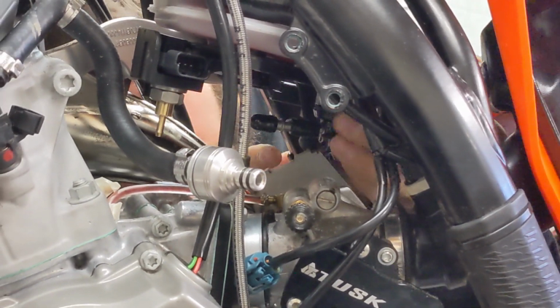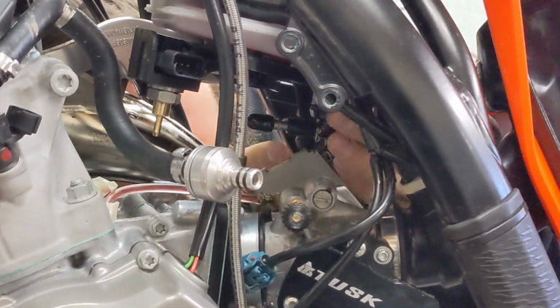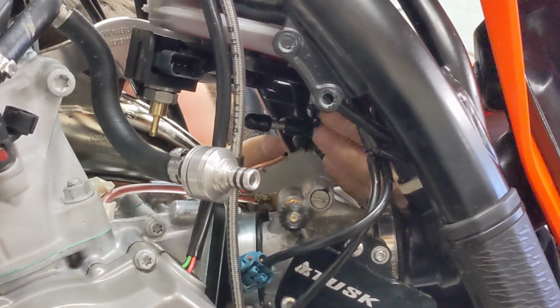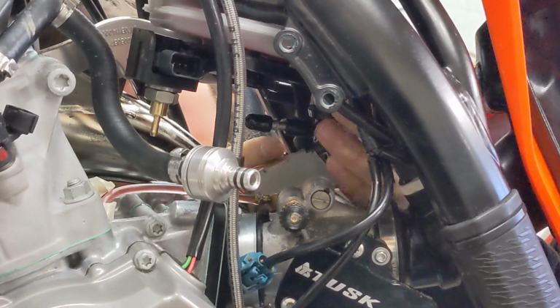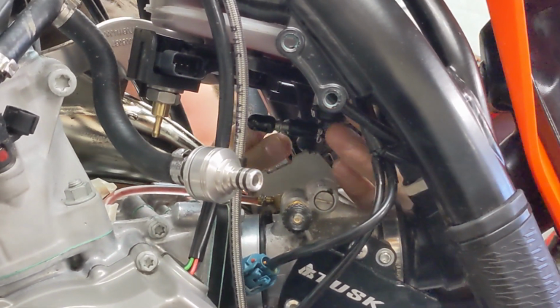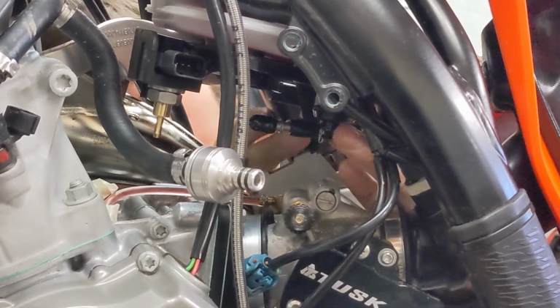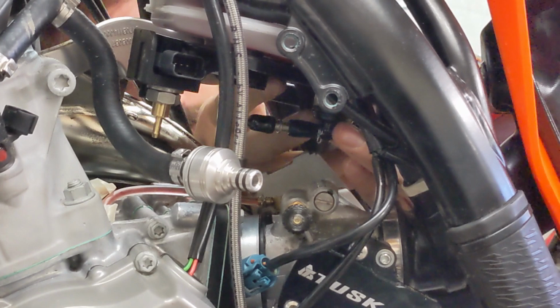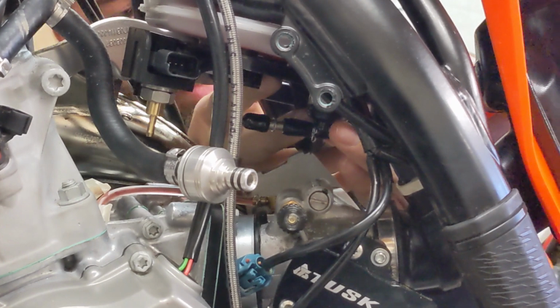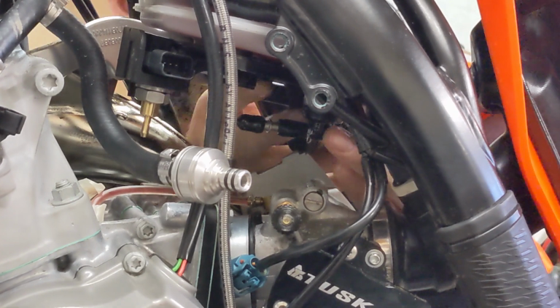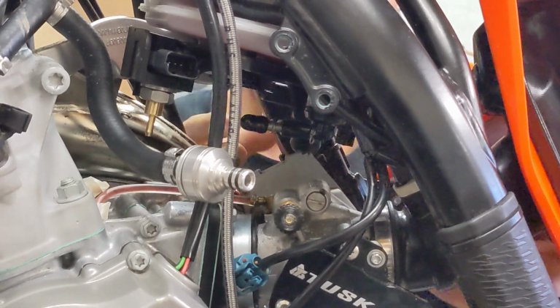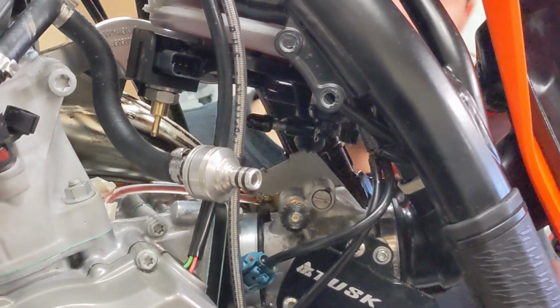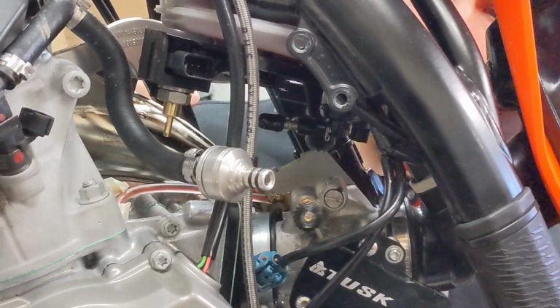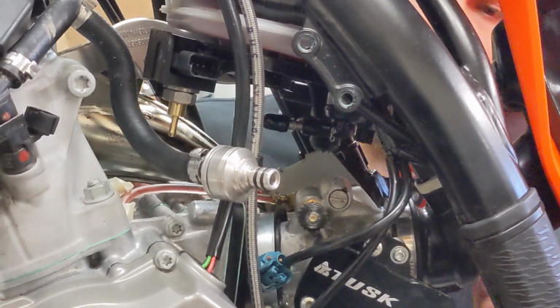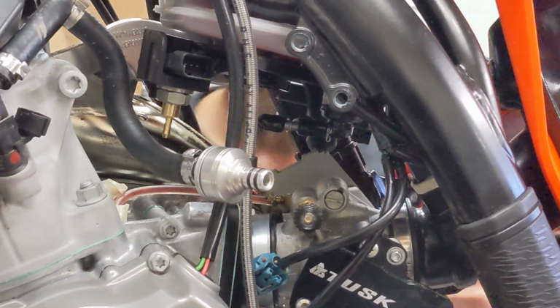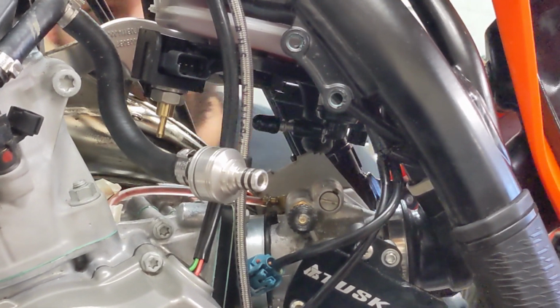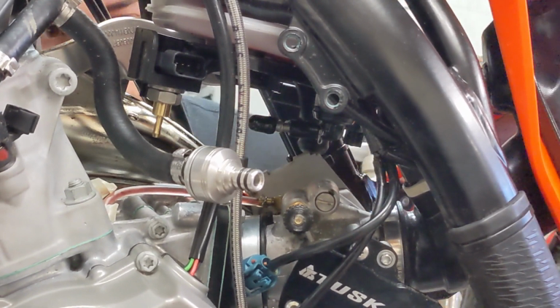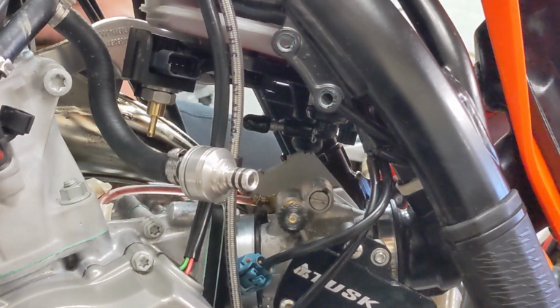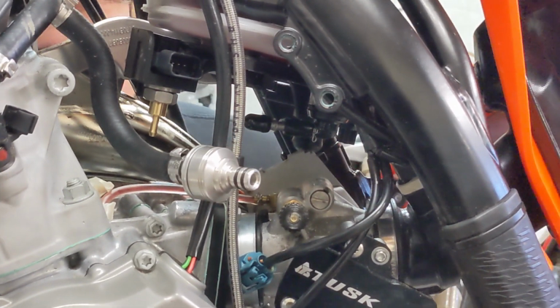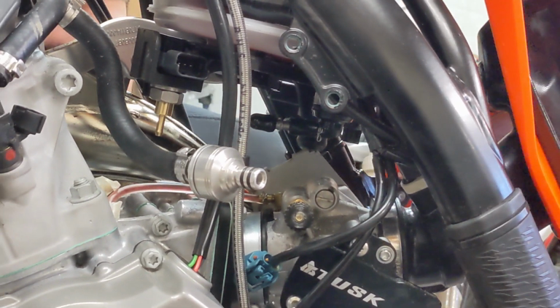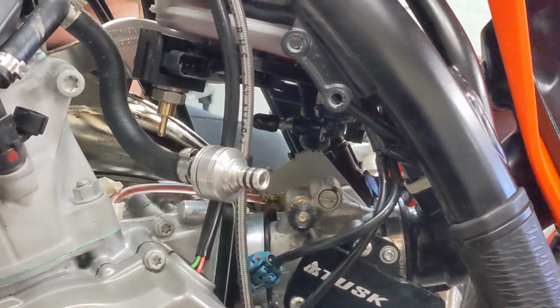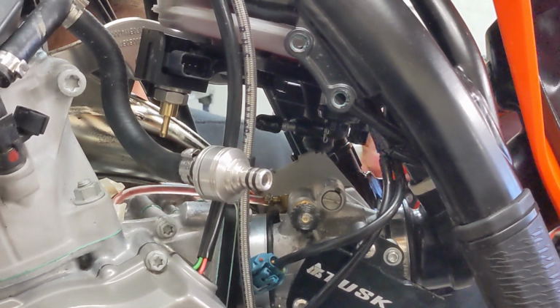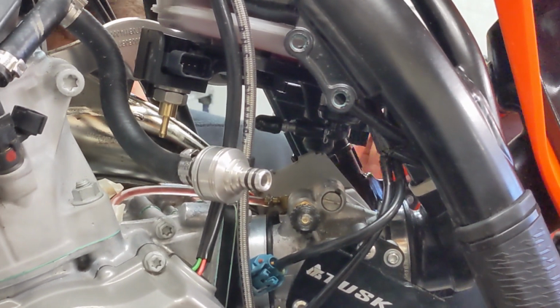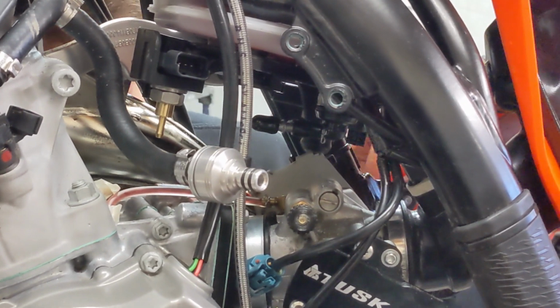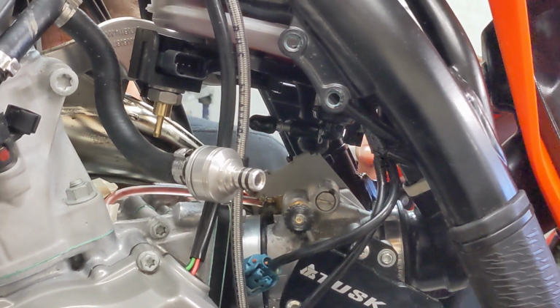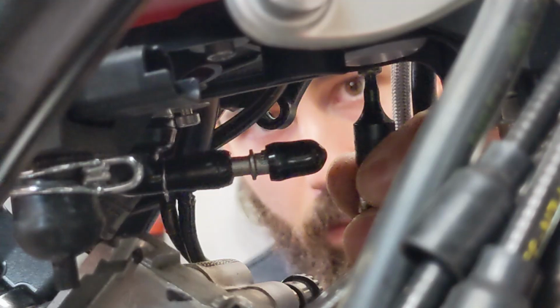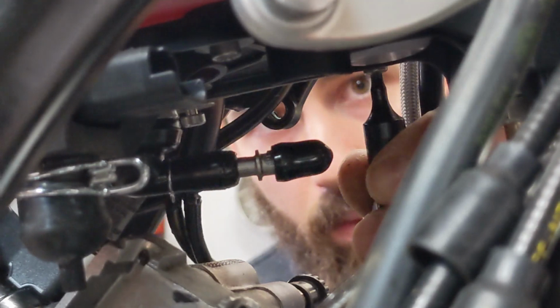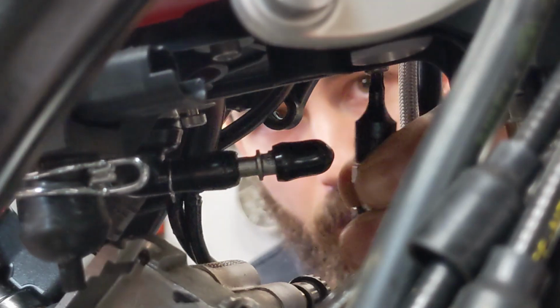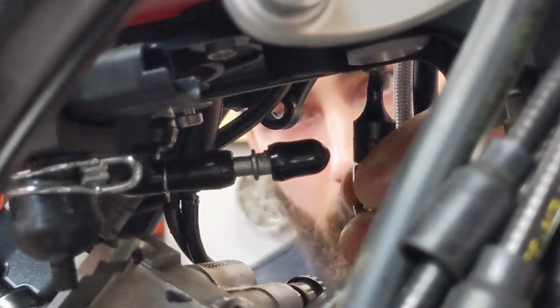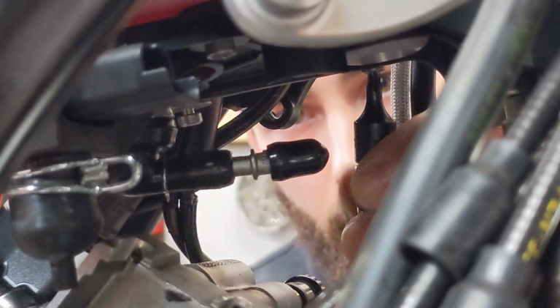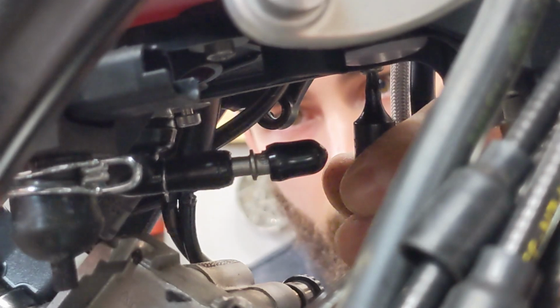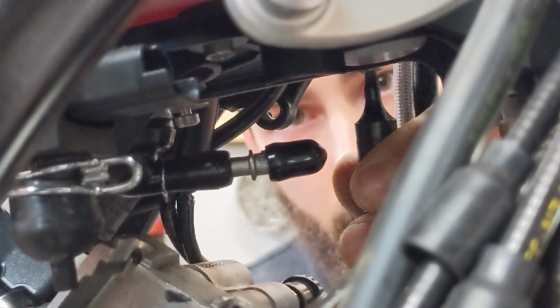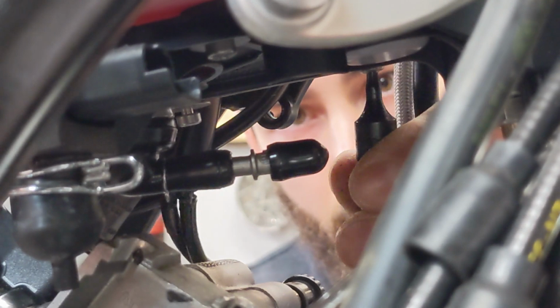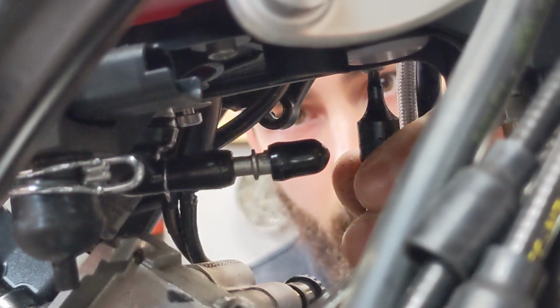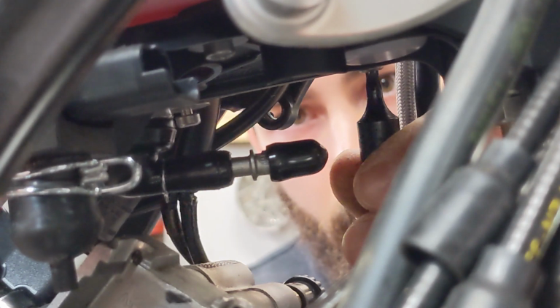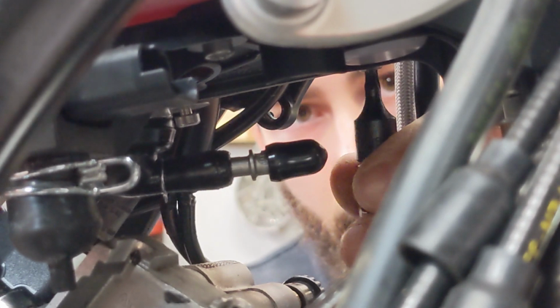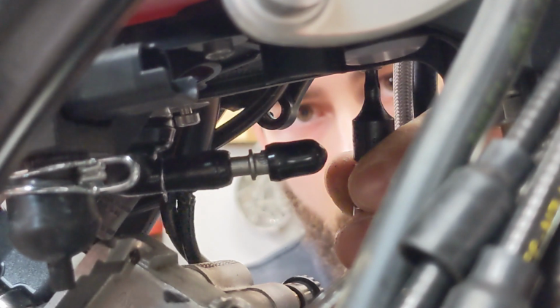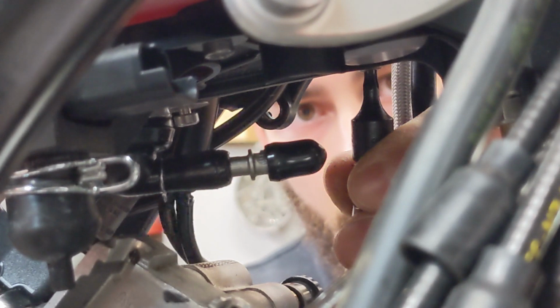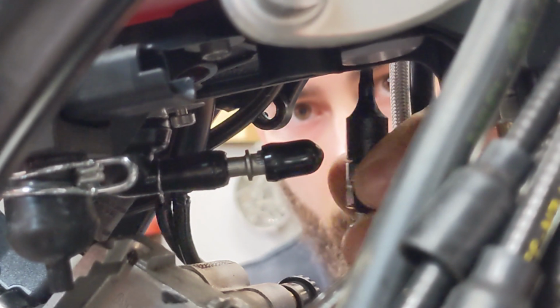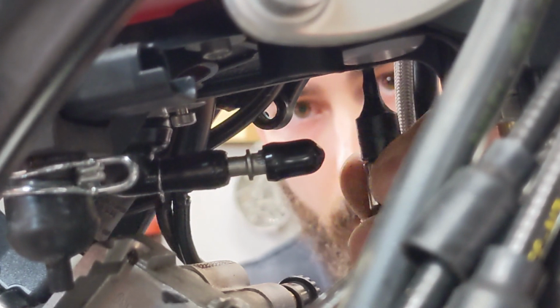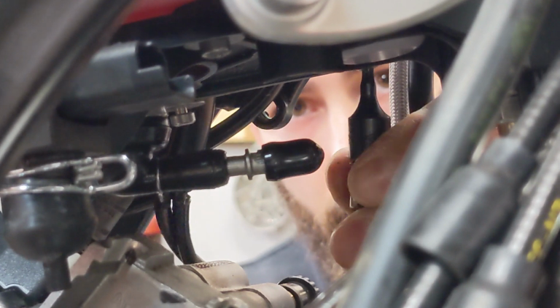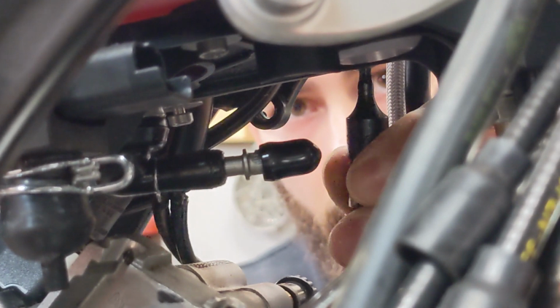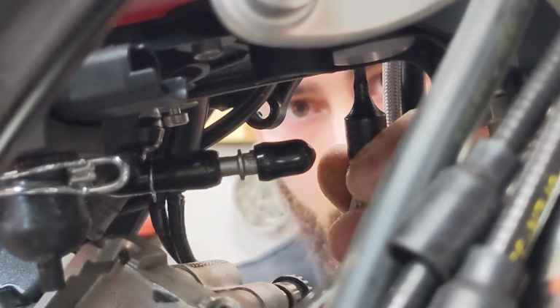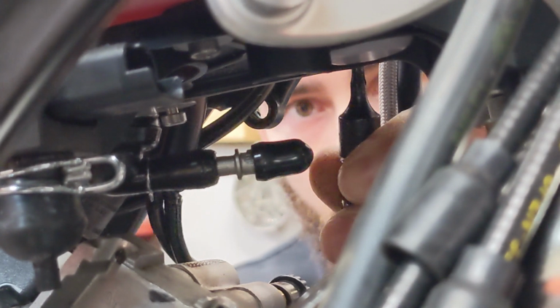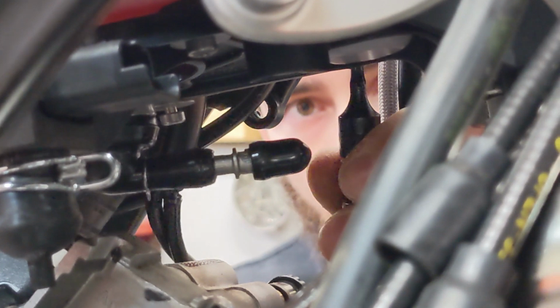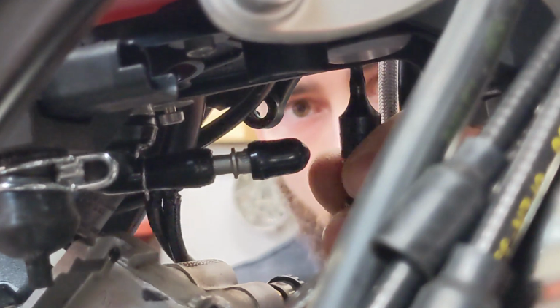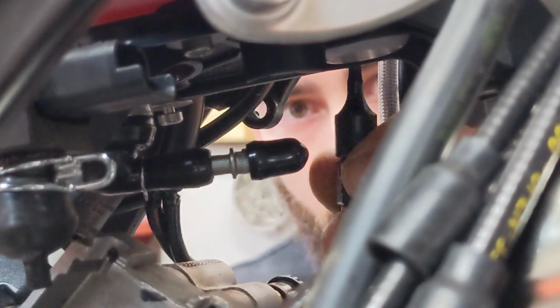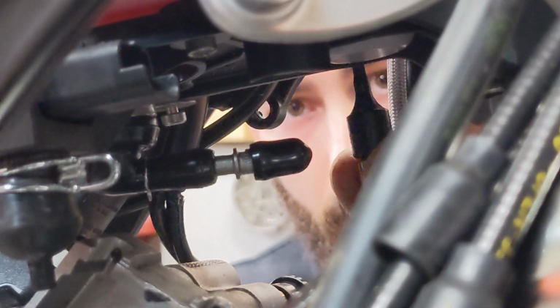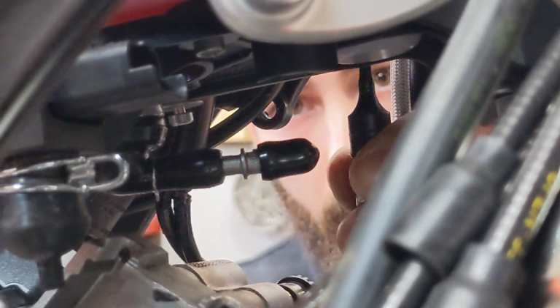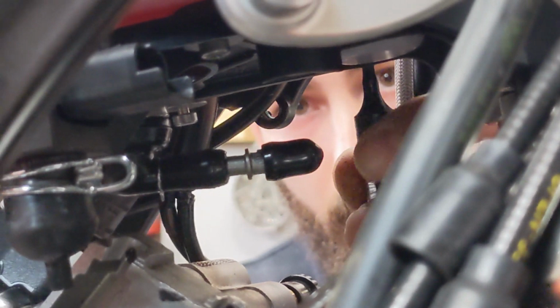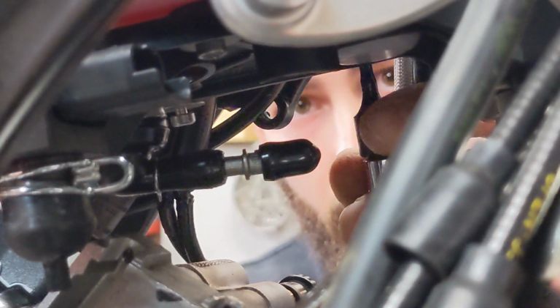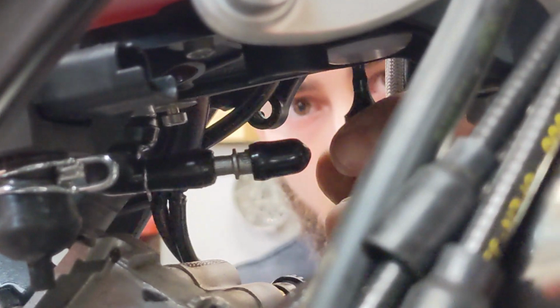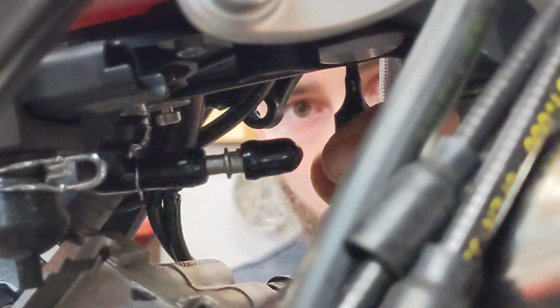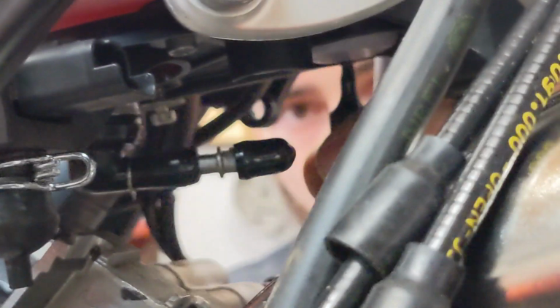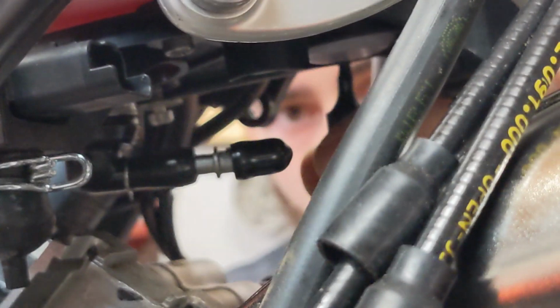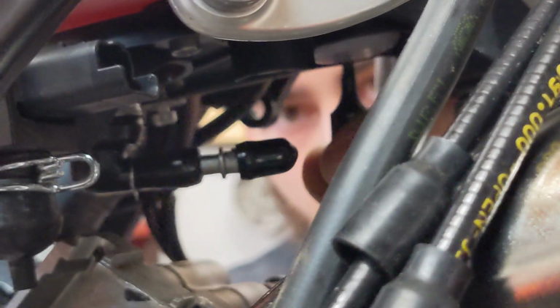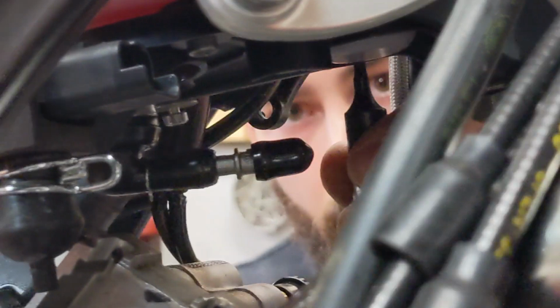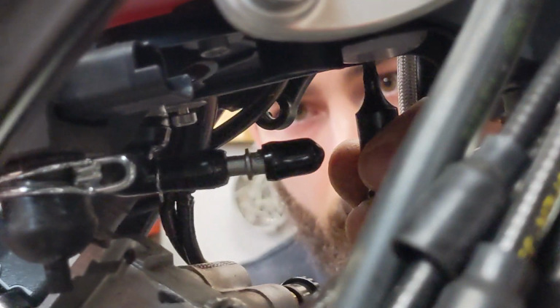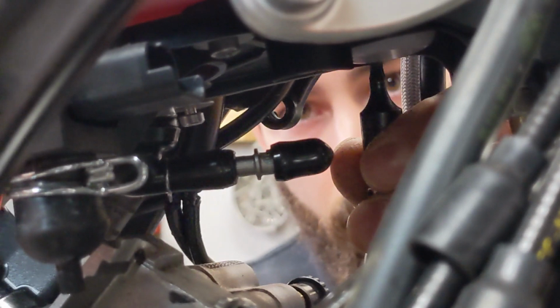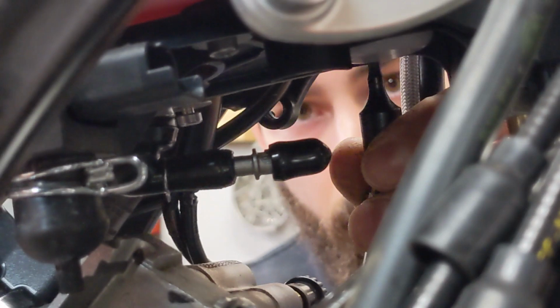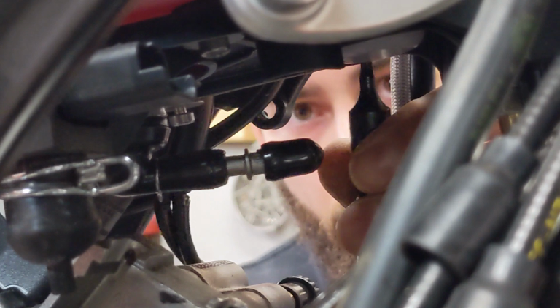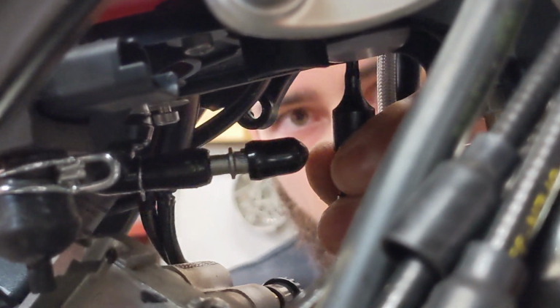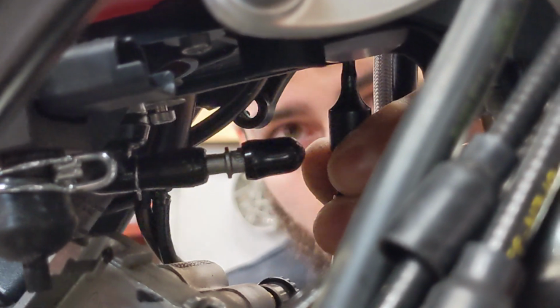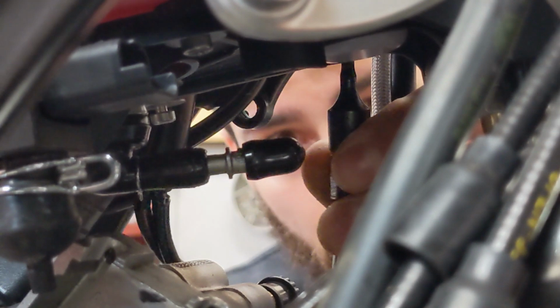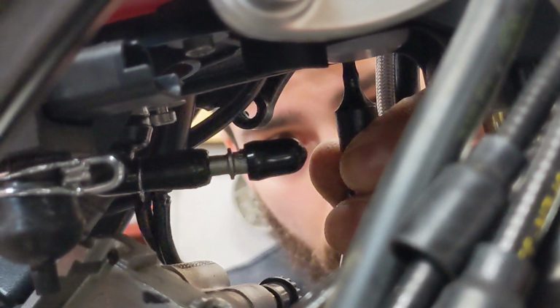Just a quick remark: to remove the sensor plastic tray, it was necessary to remove the rear chucks from the bike.